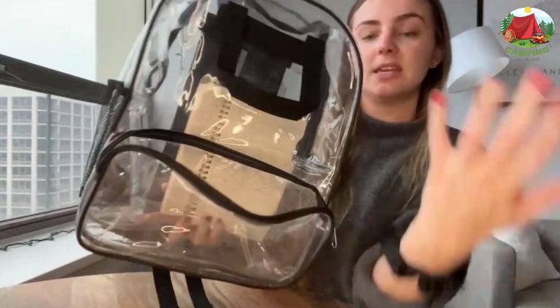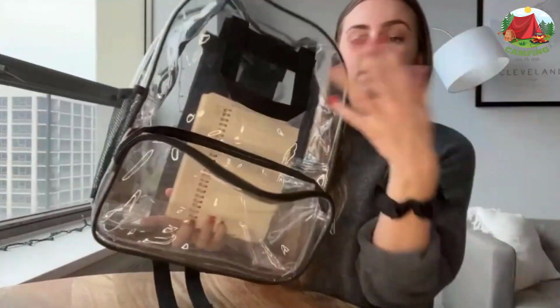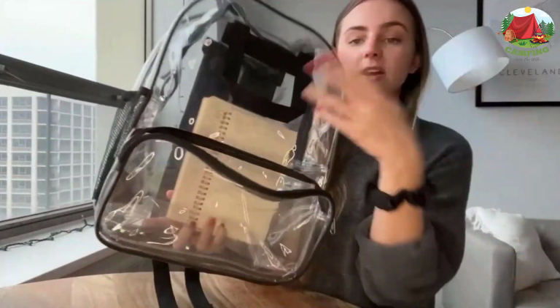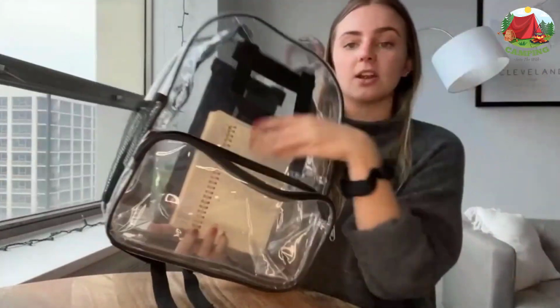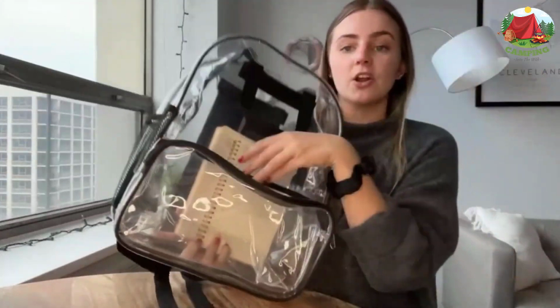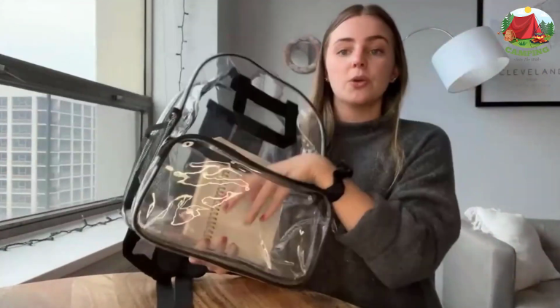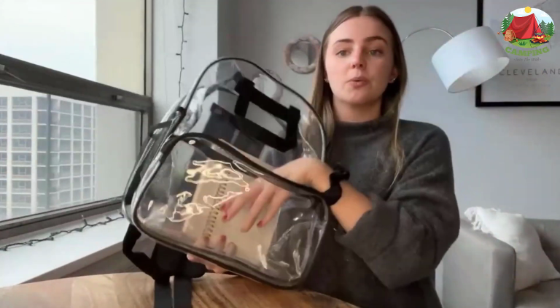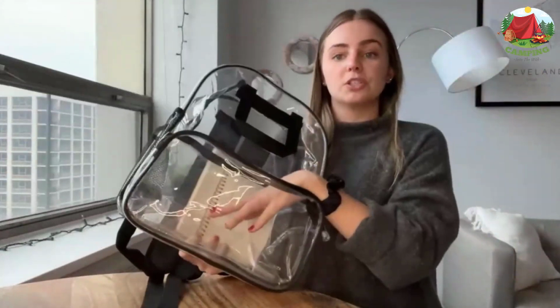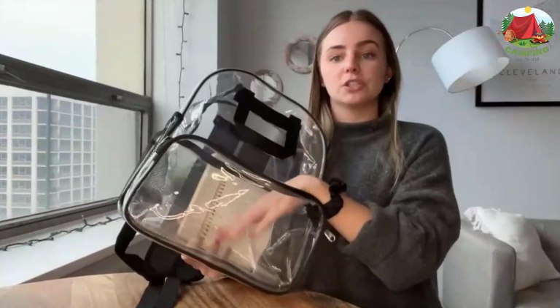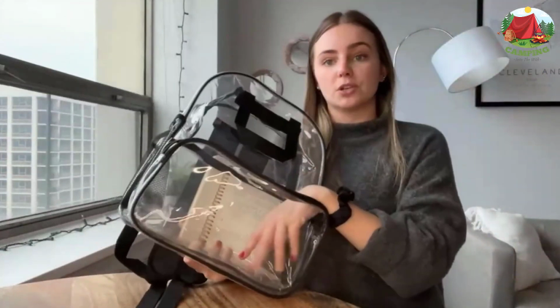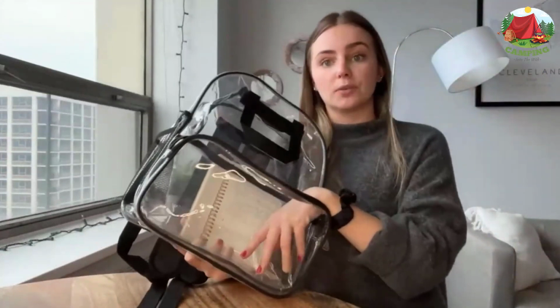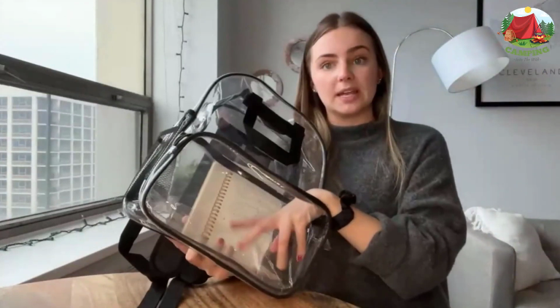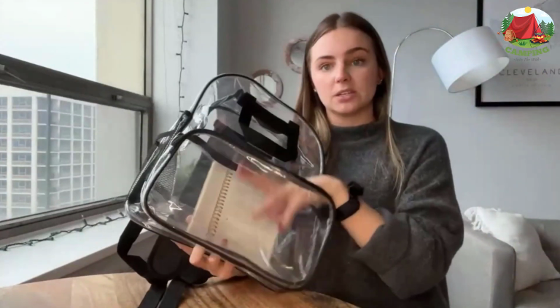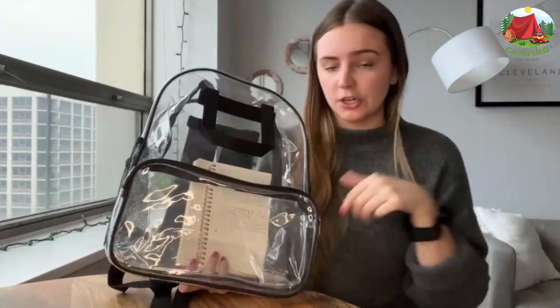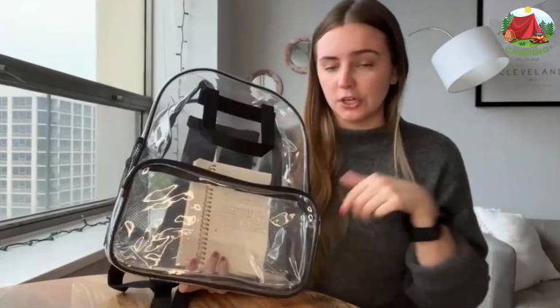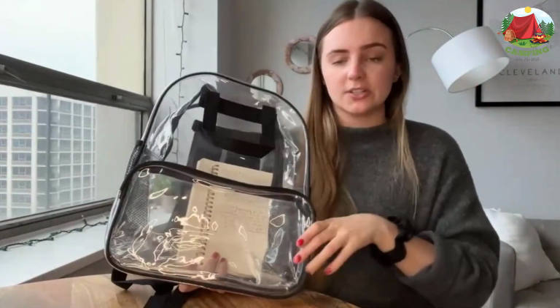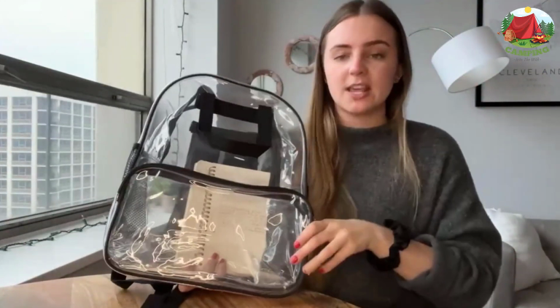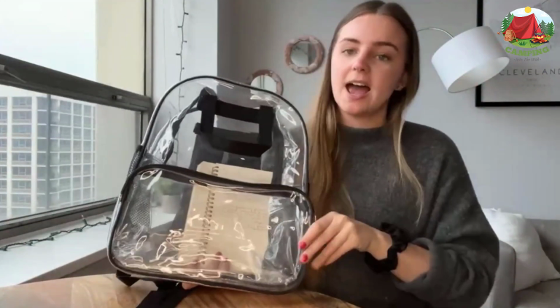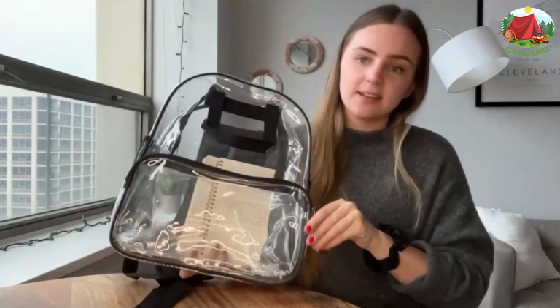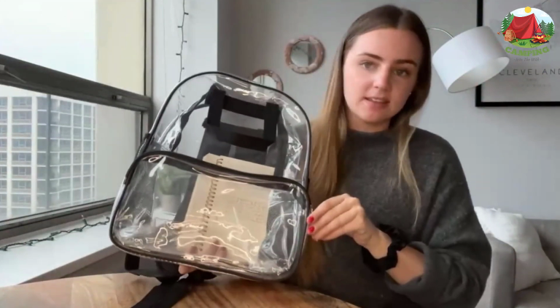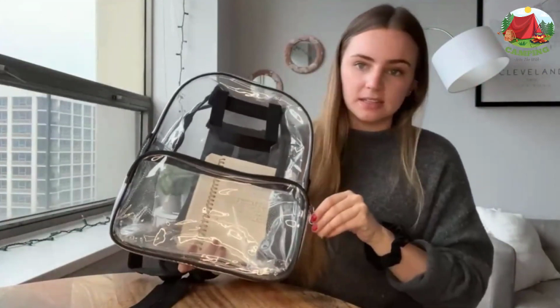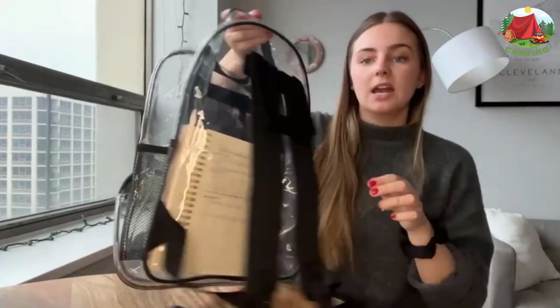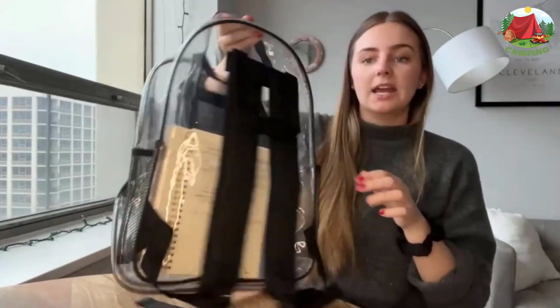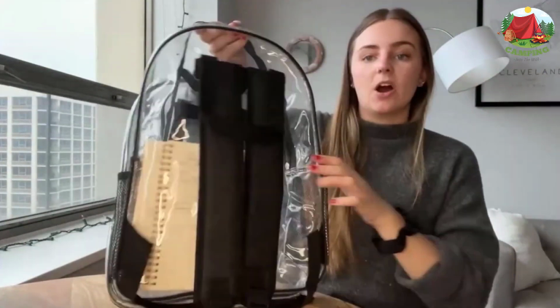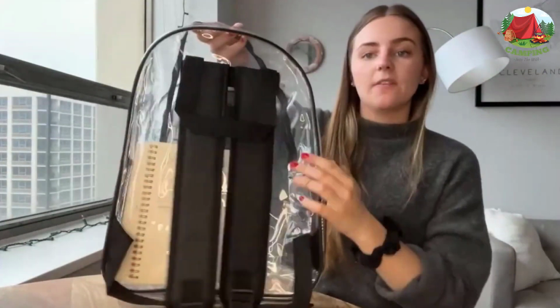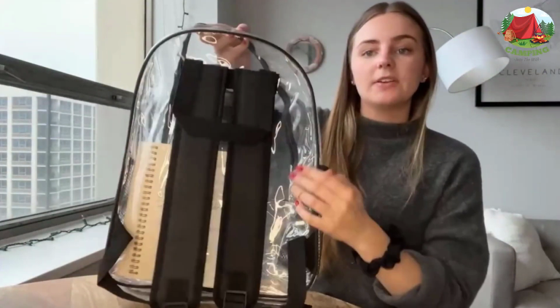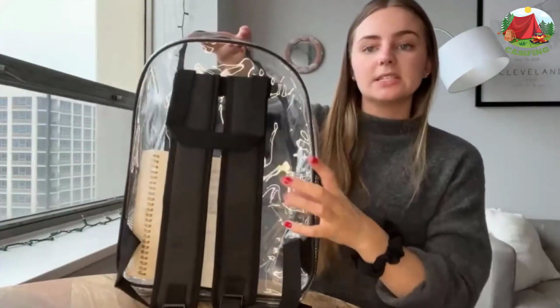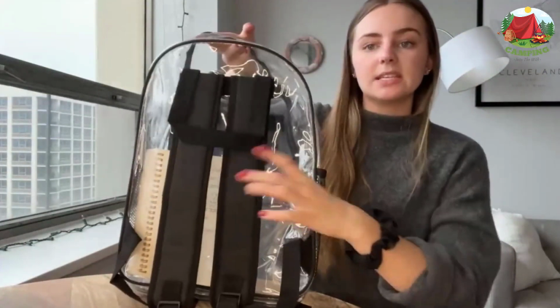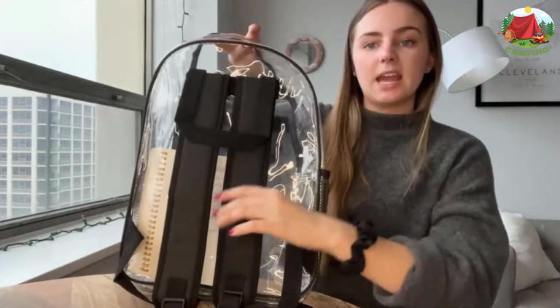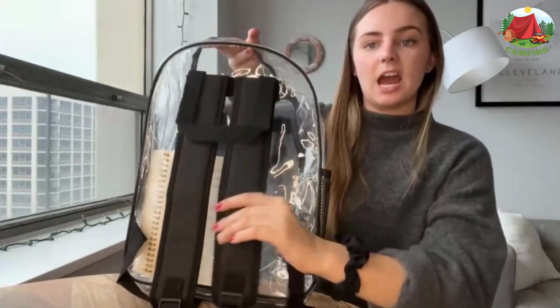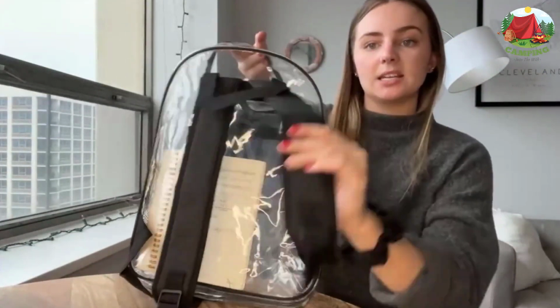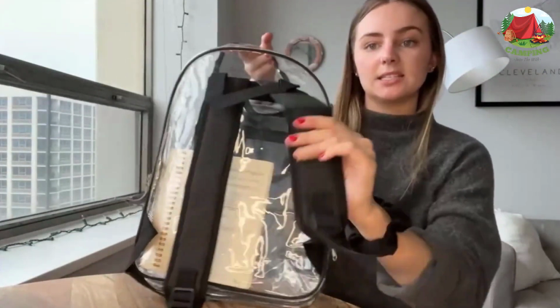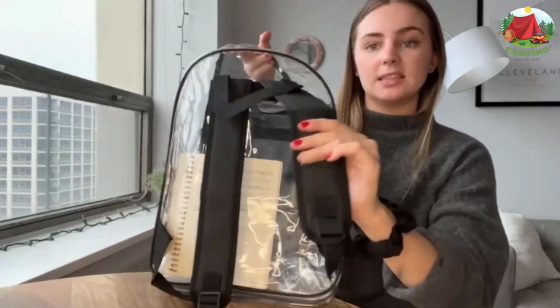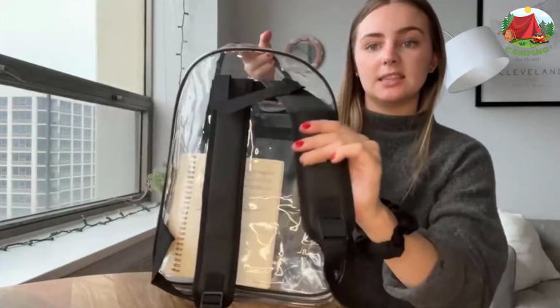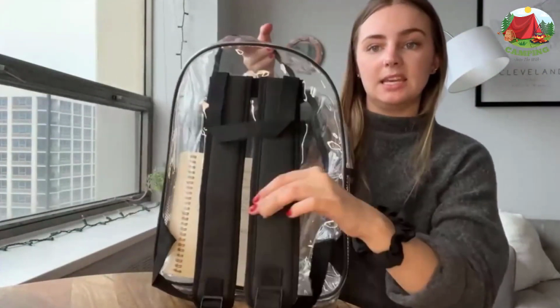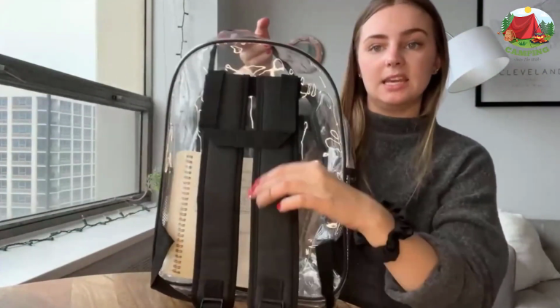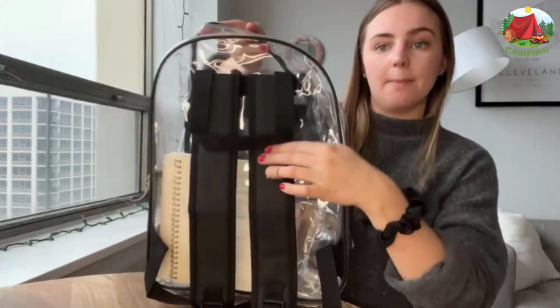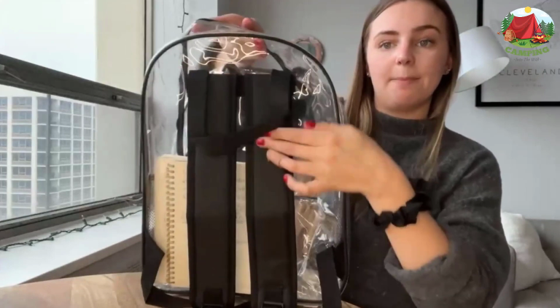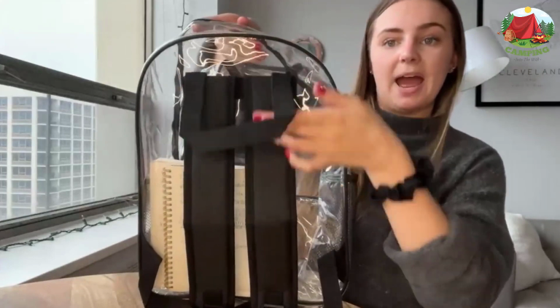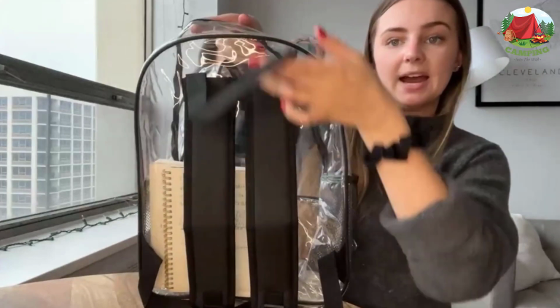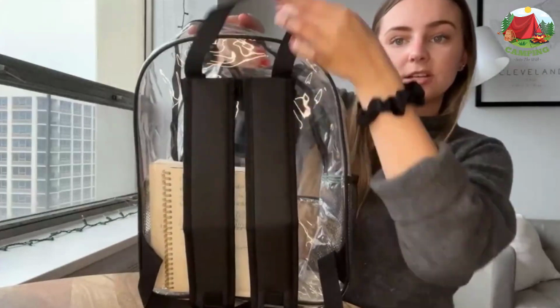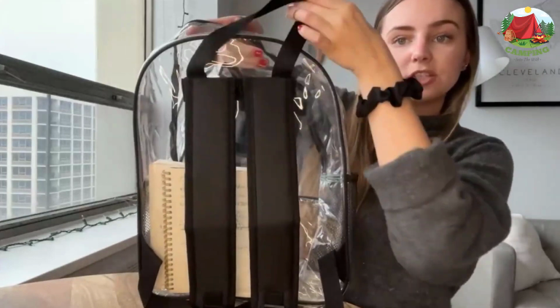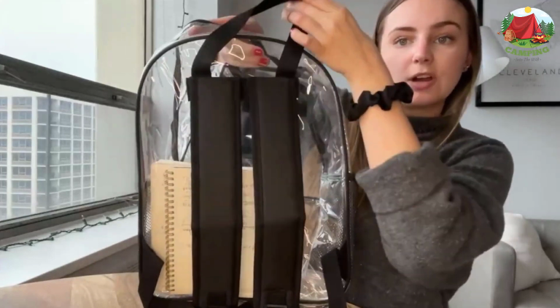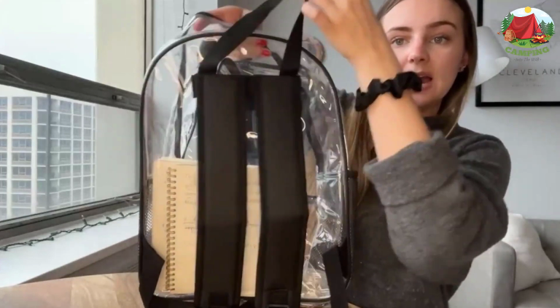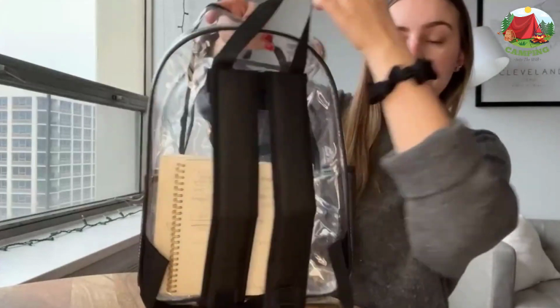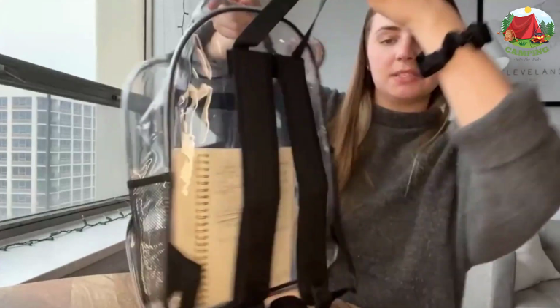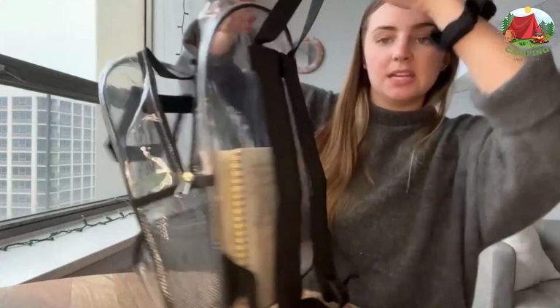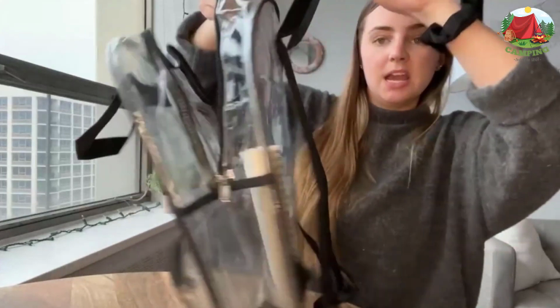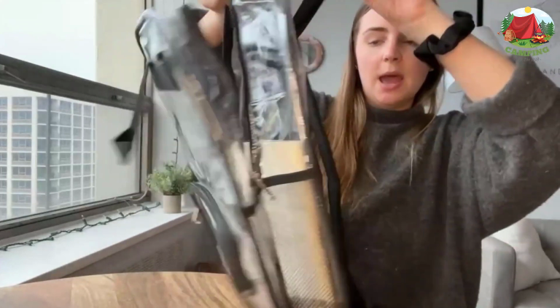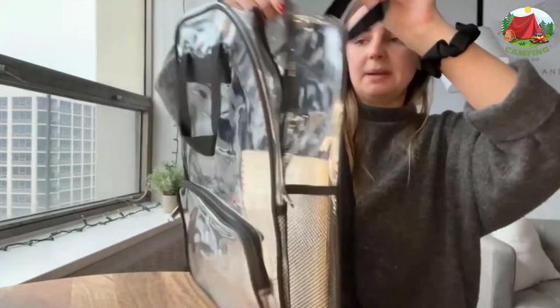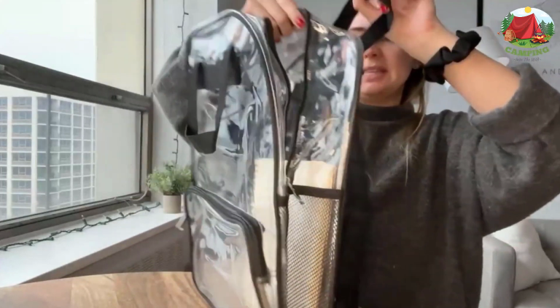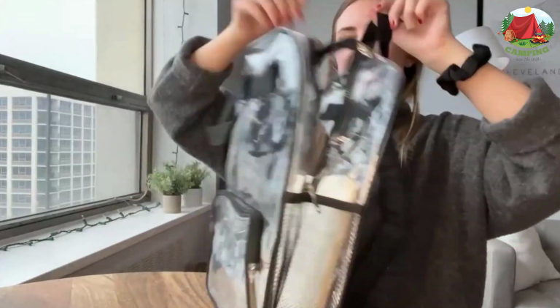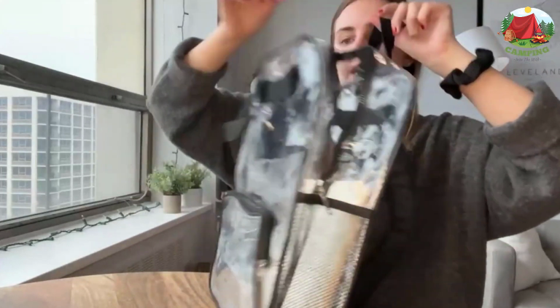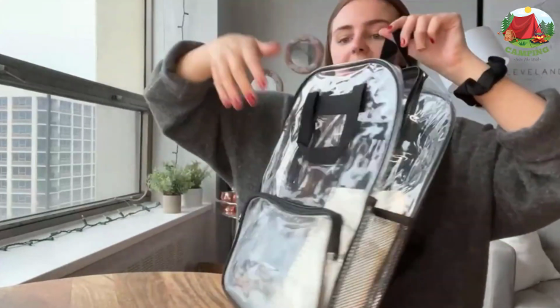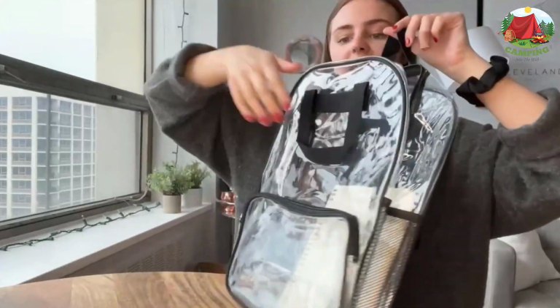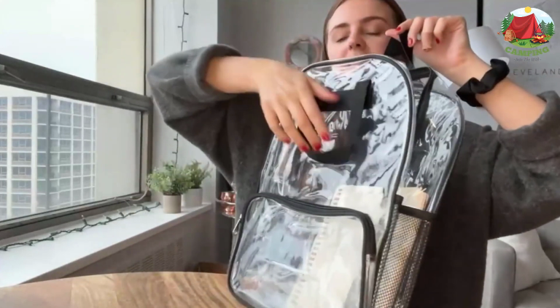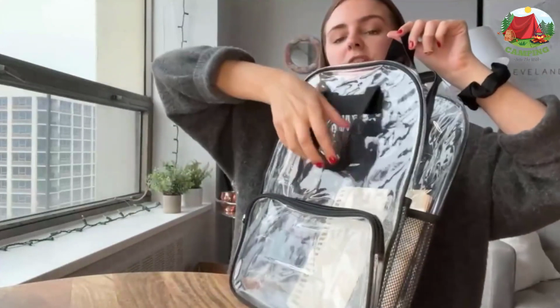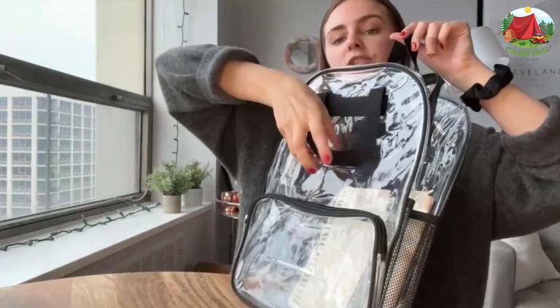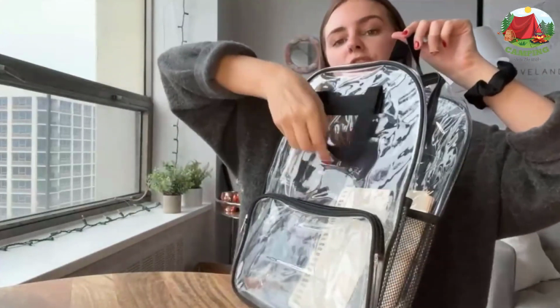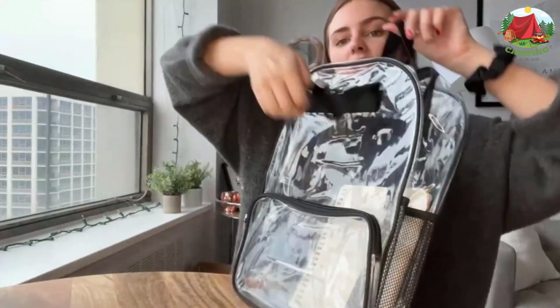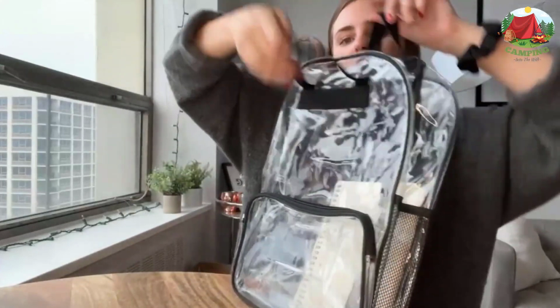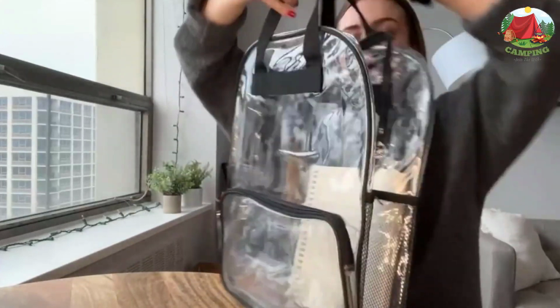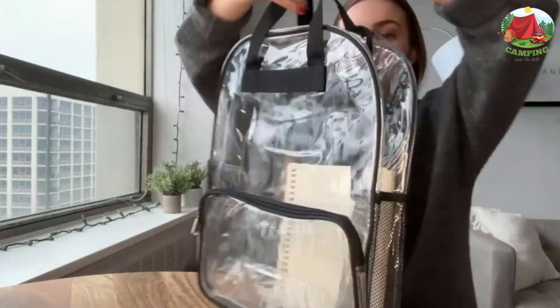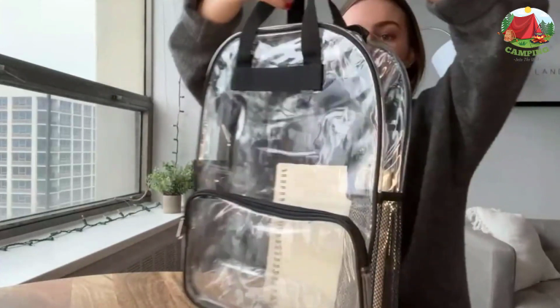It features two side small zippered pockets, one large main compartment, and one smaller front zippered compartment for clothing, jackets, and more.